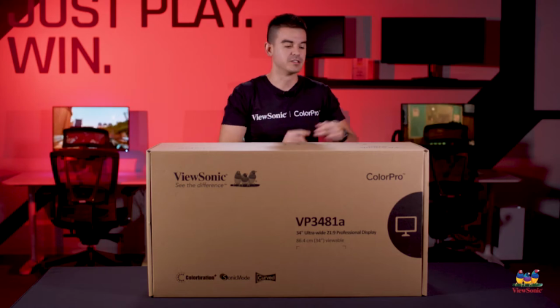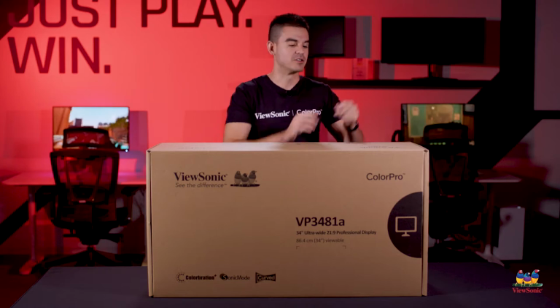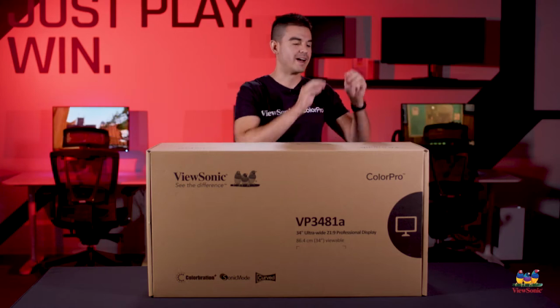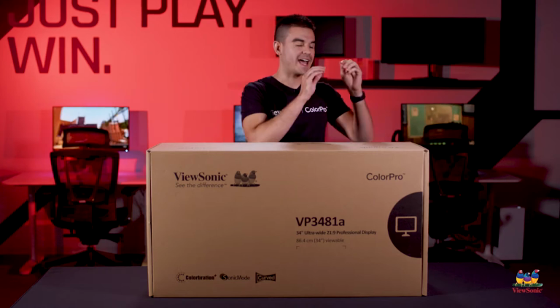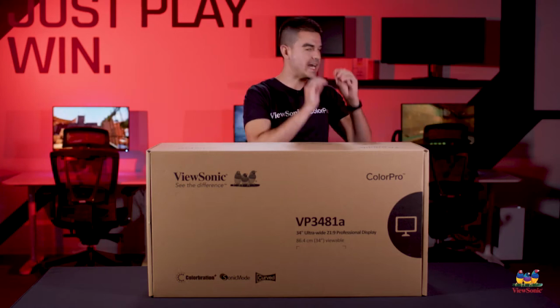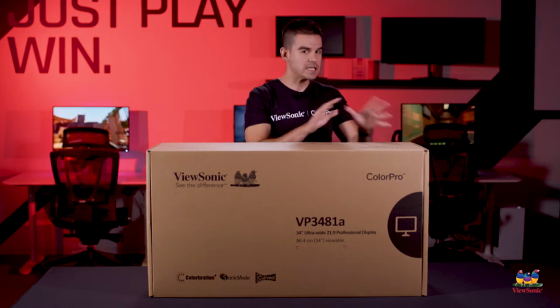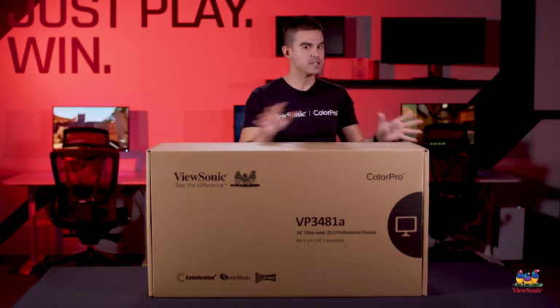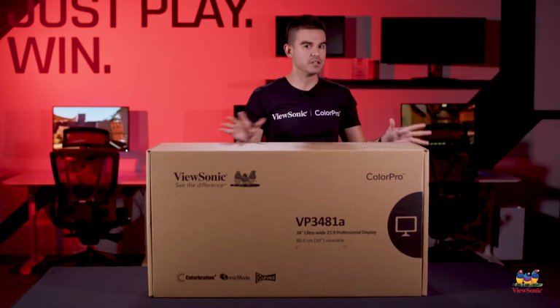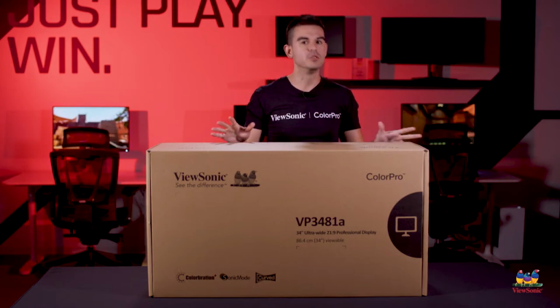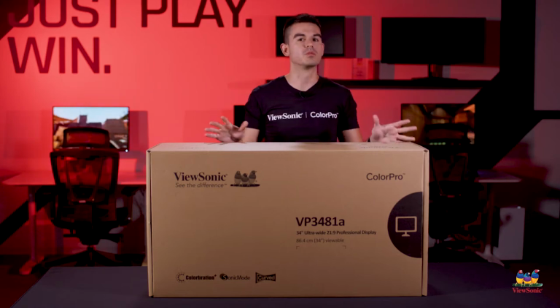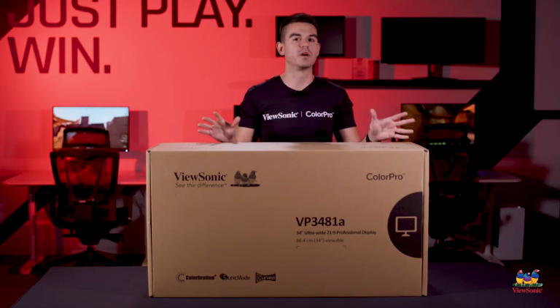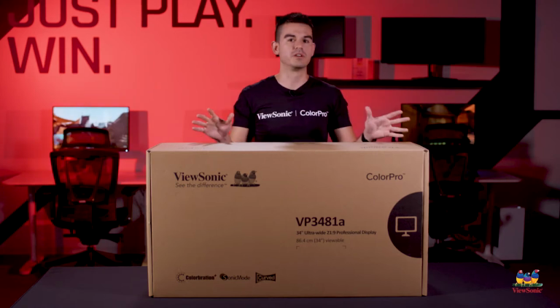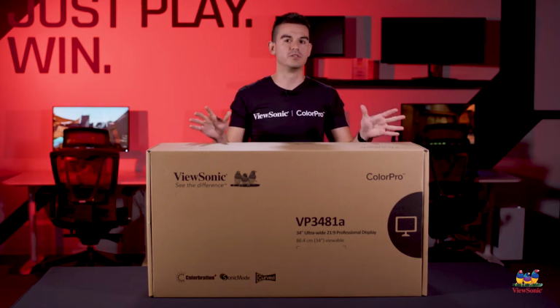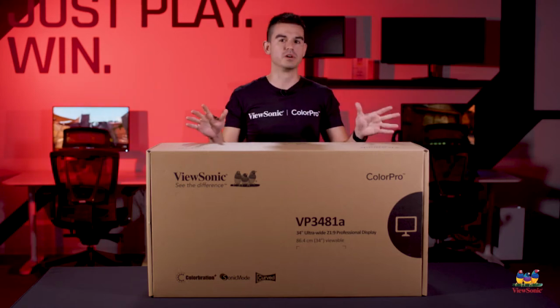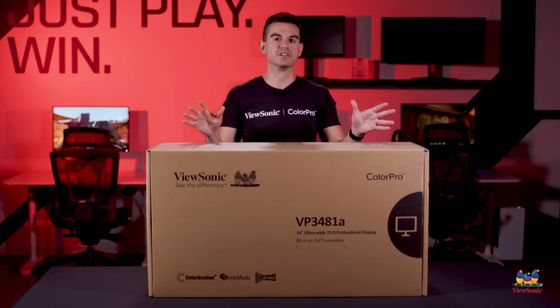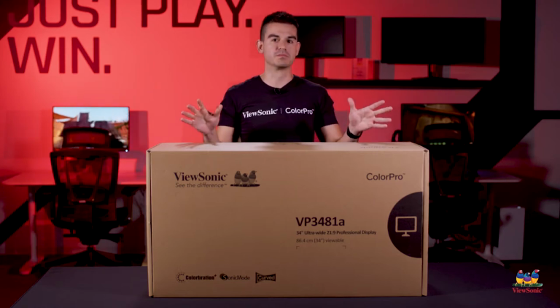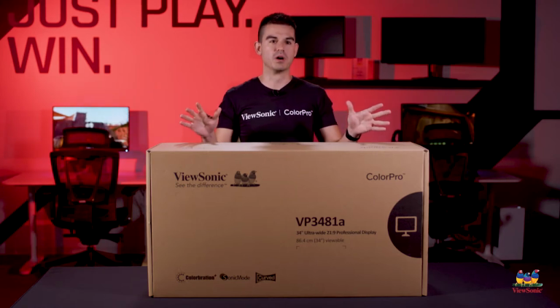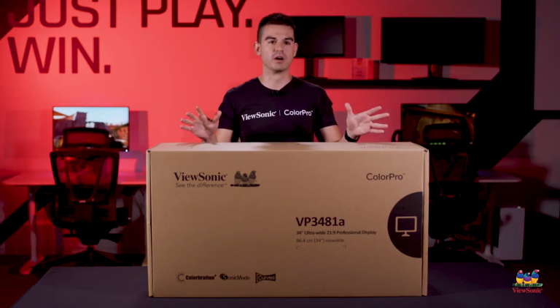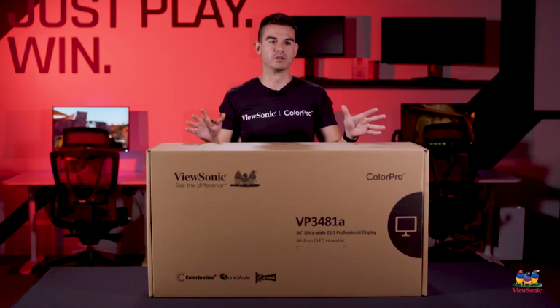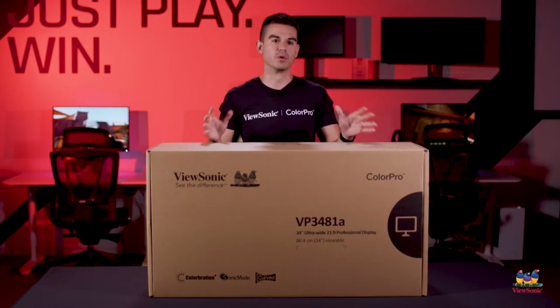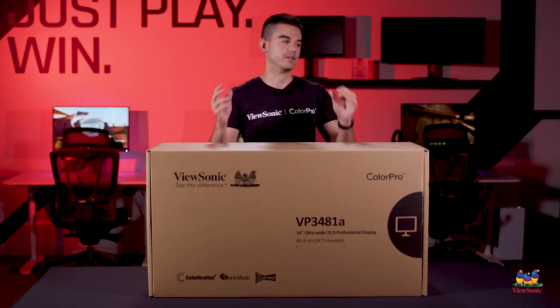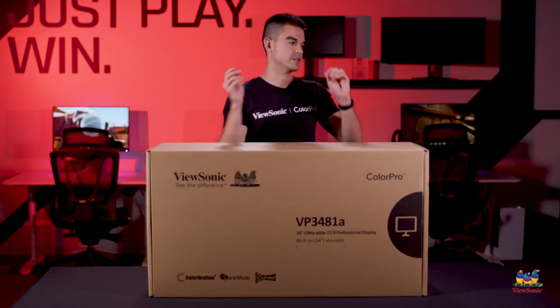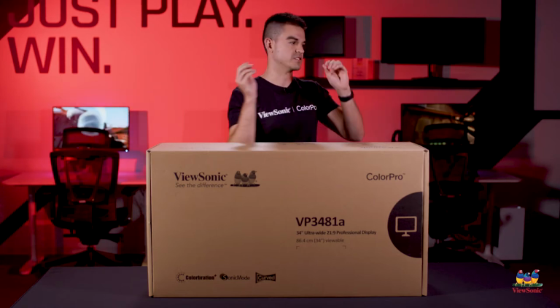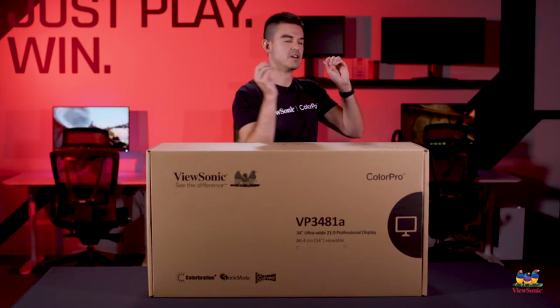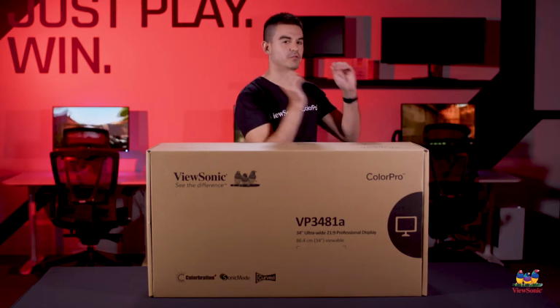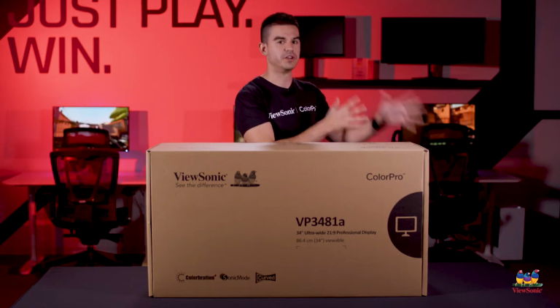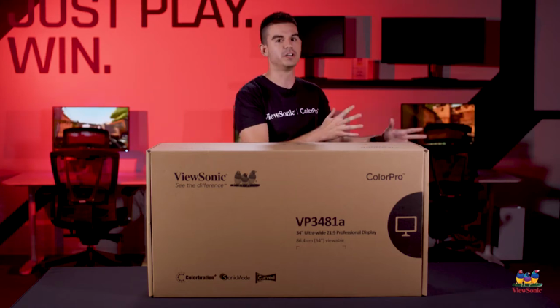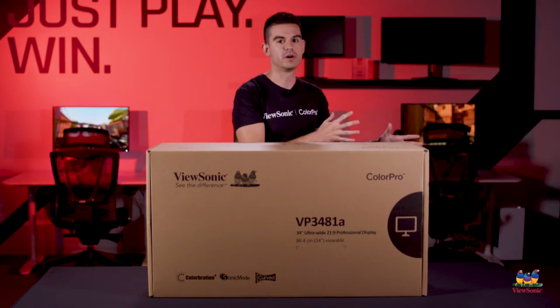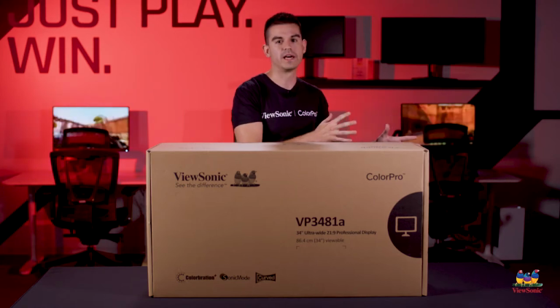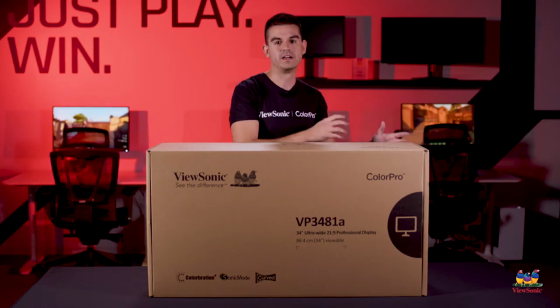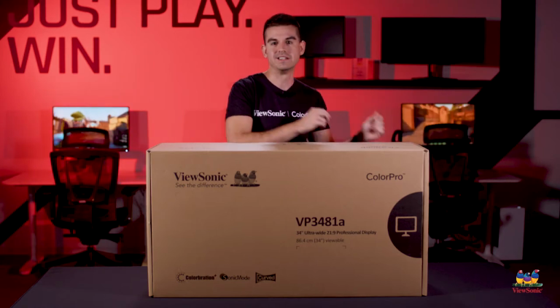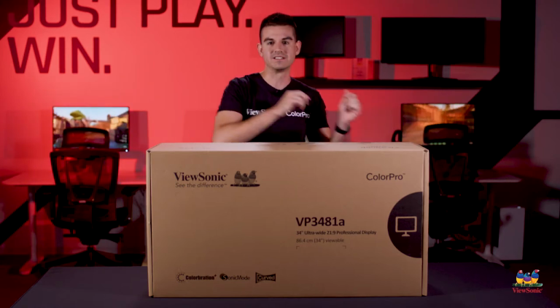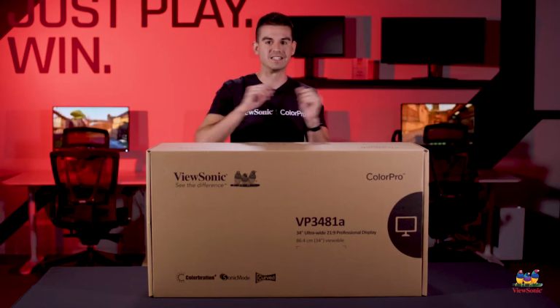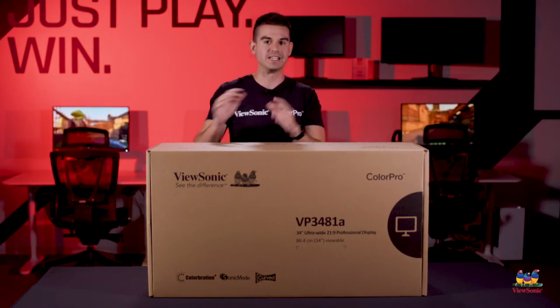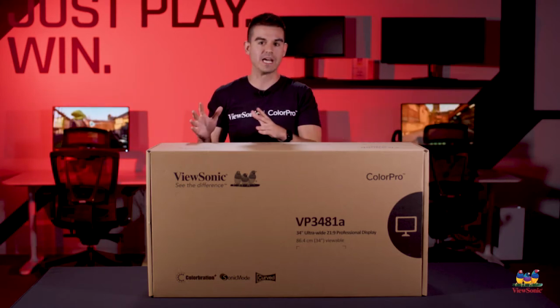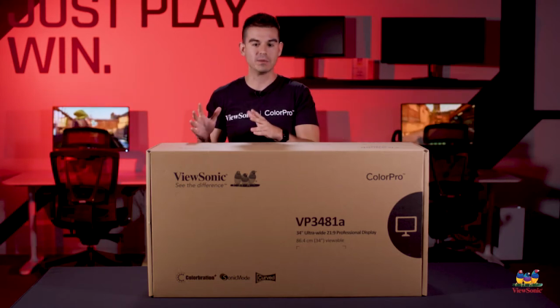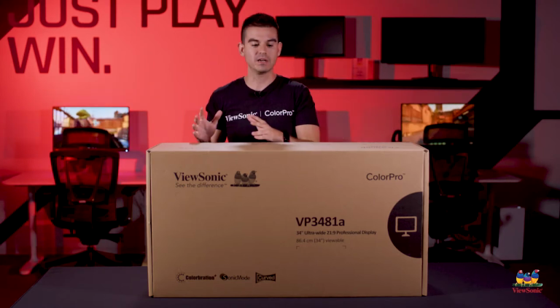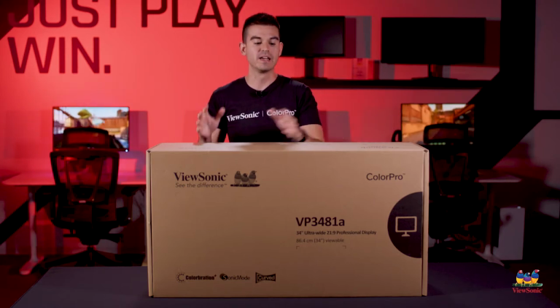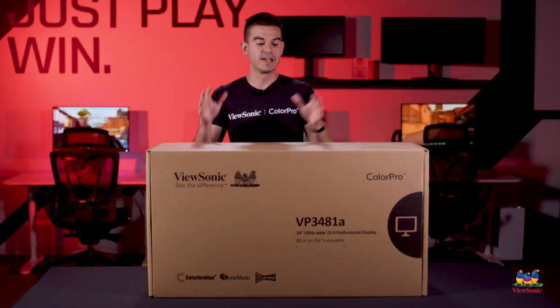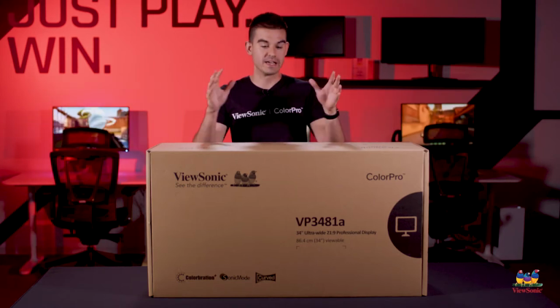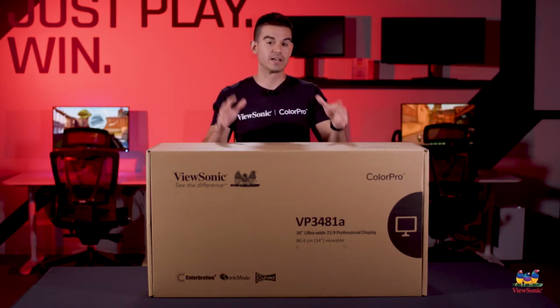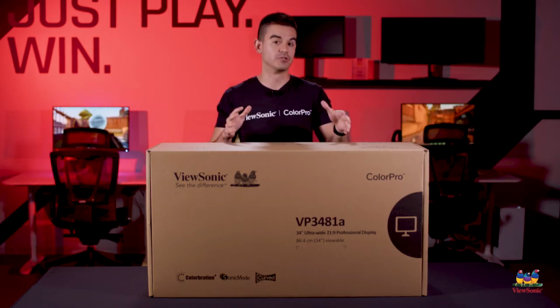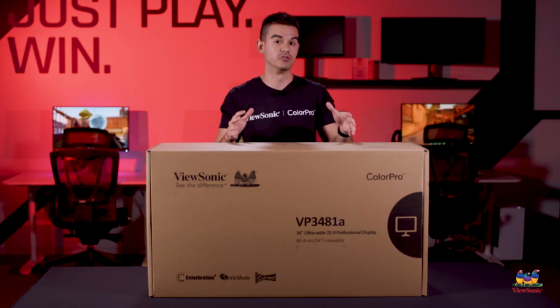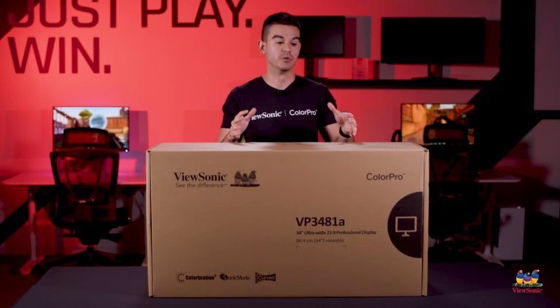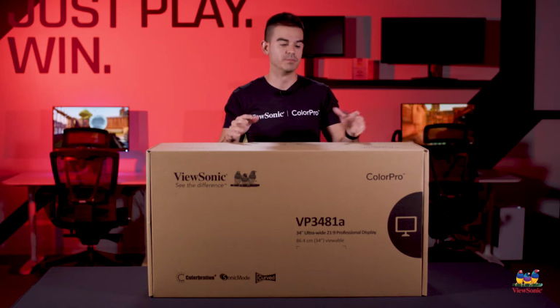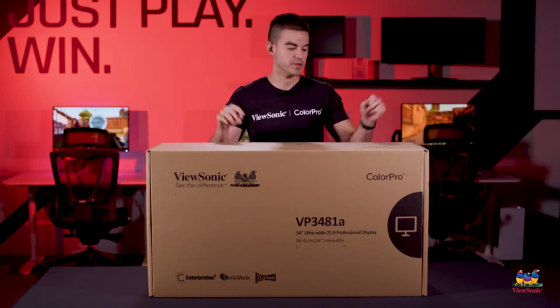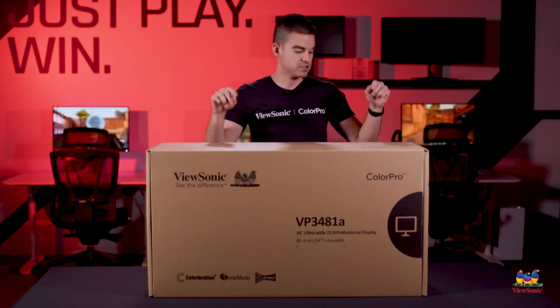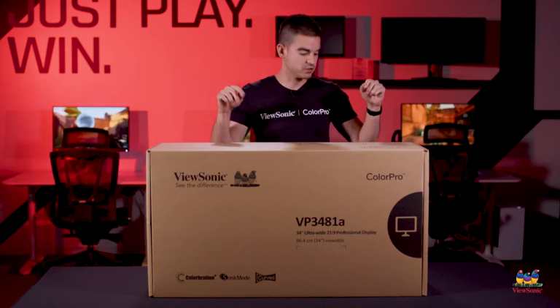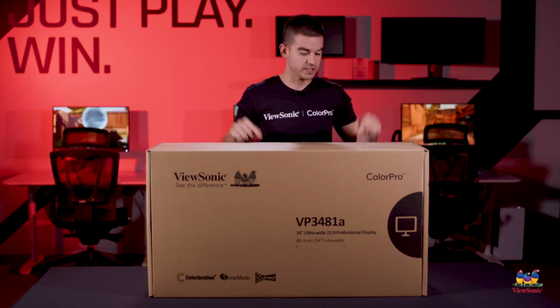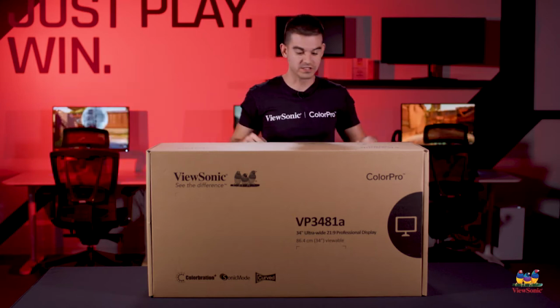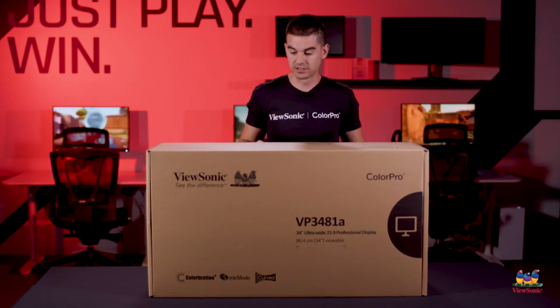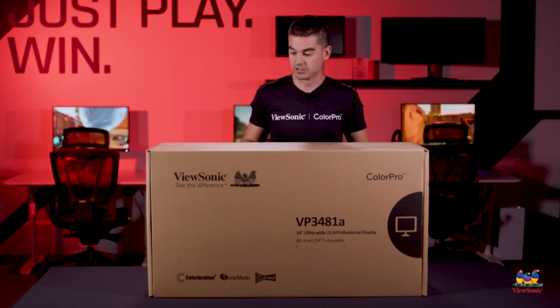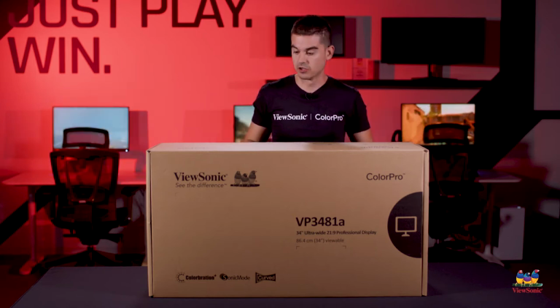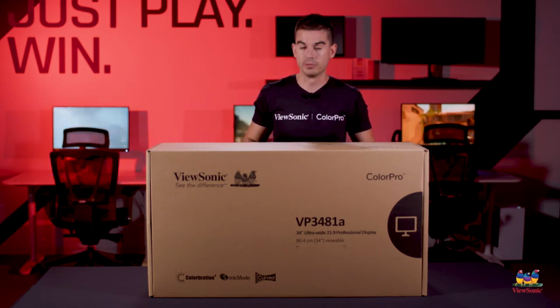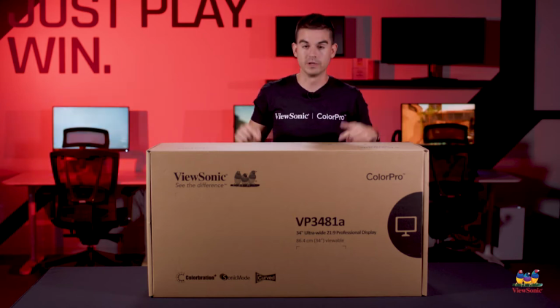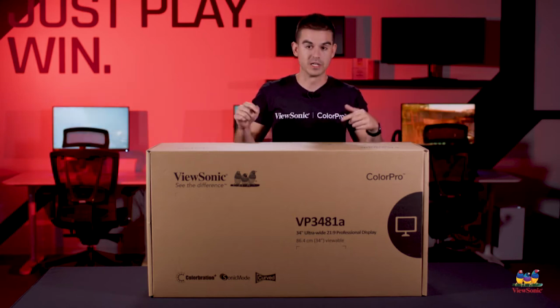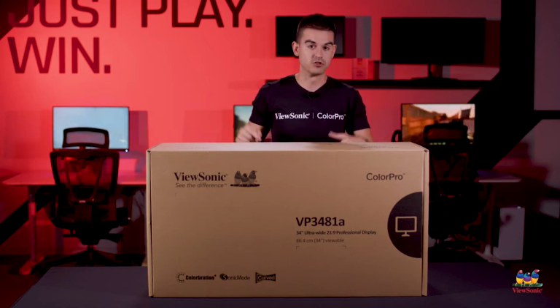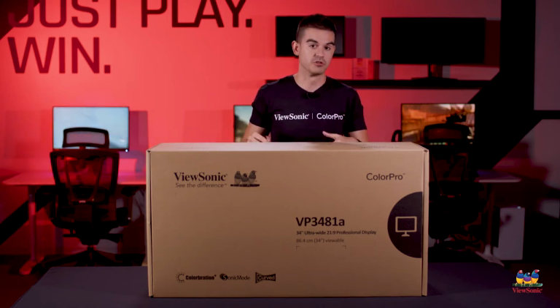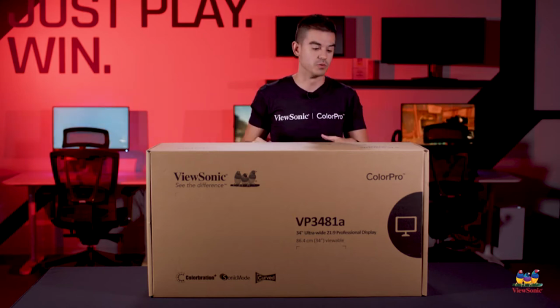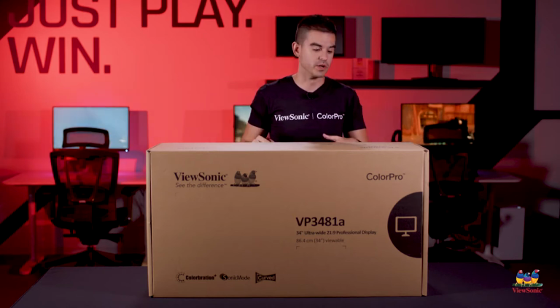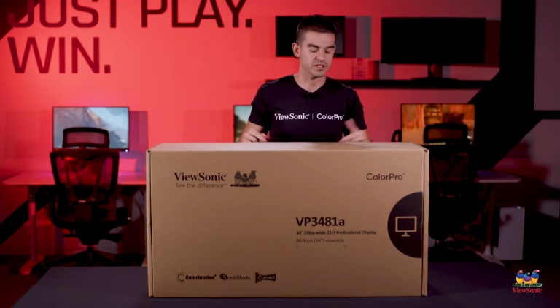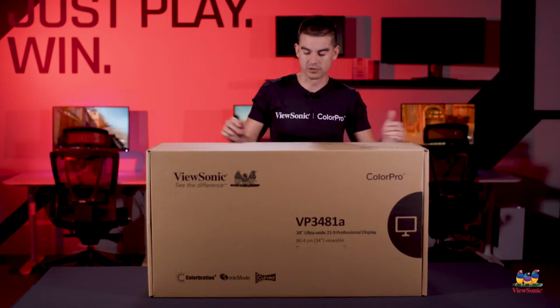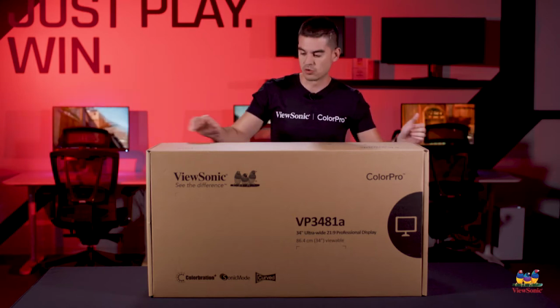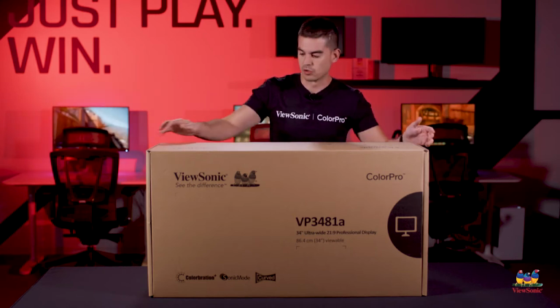Anything you would want to do on this monitor, whether it's video editing to gaming, it can do it. So let's get this open and show you why it's so cool.